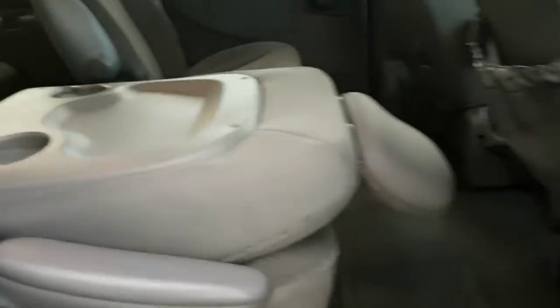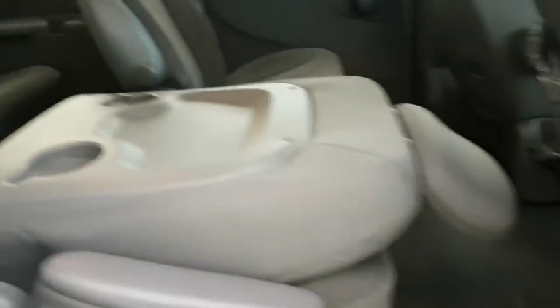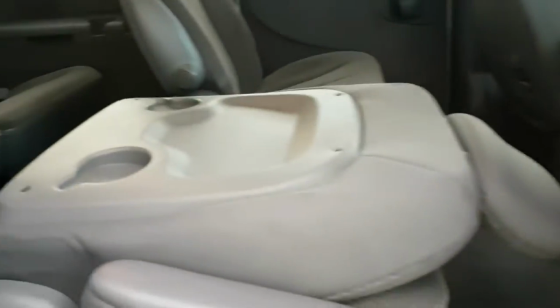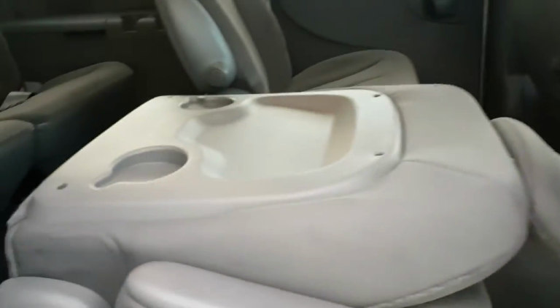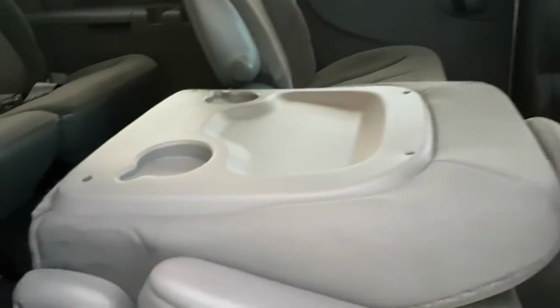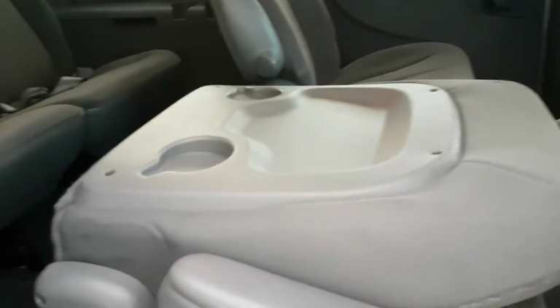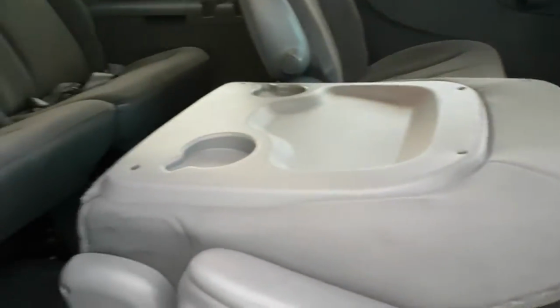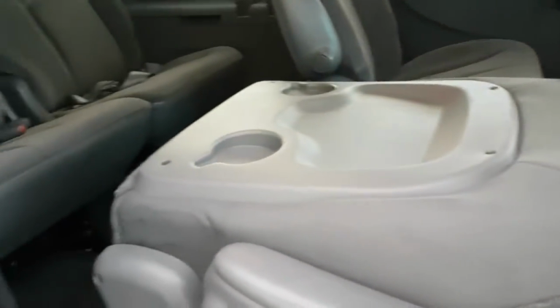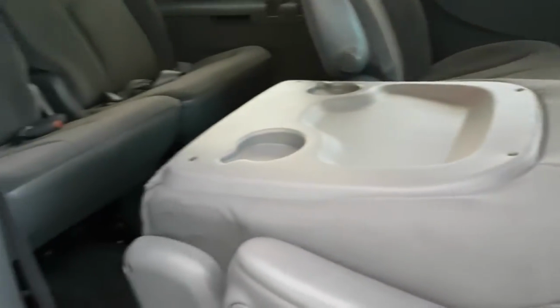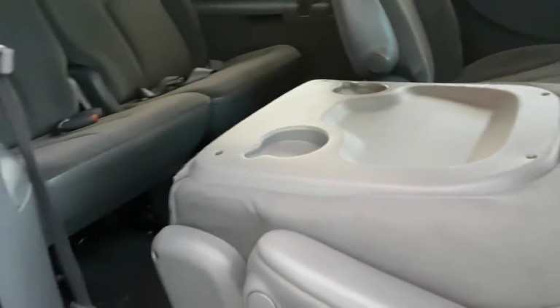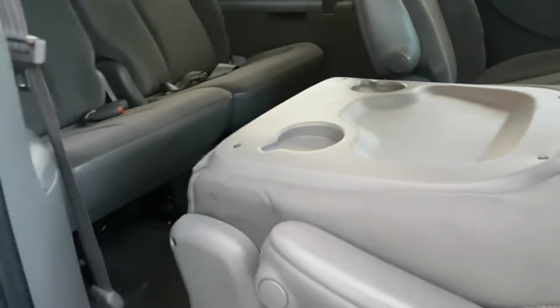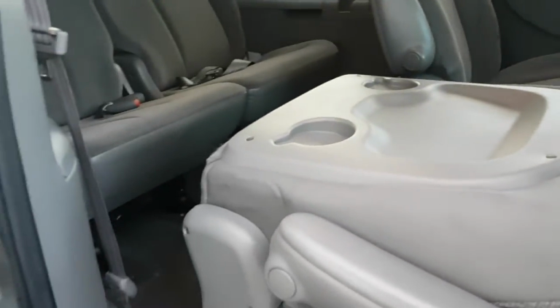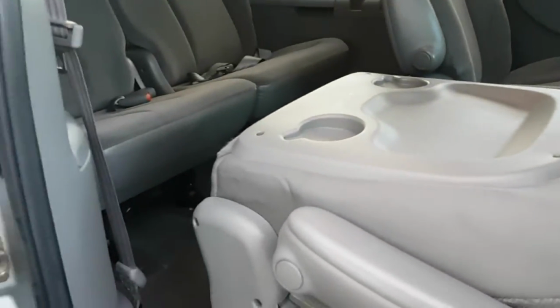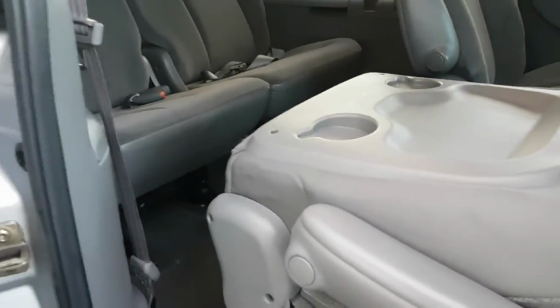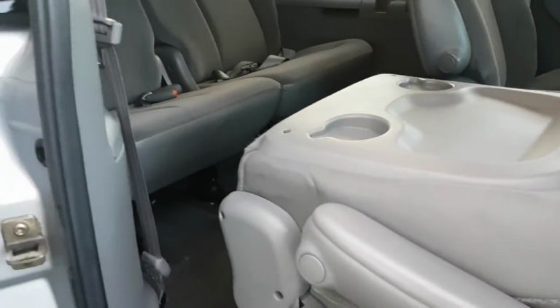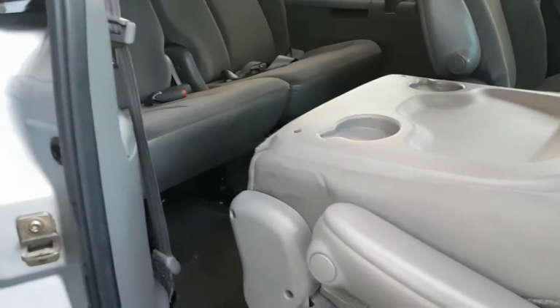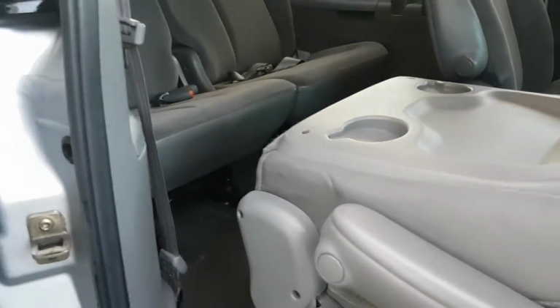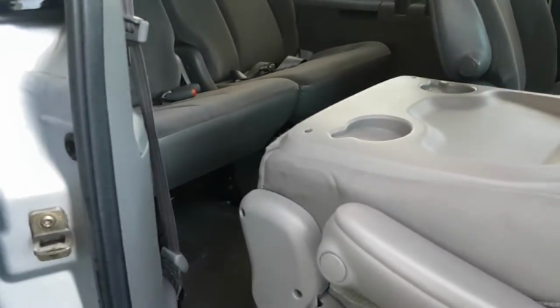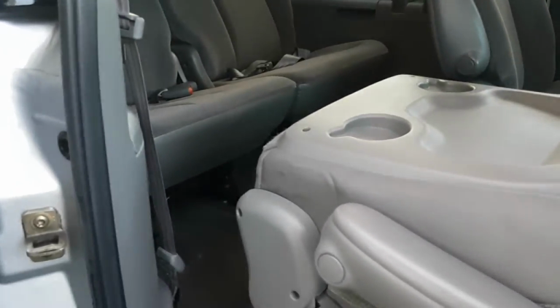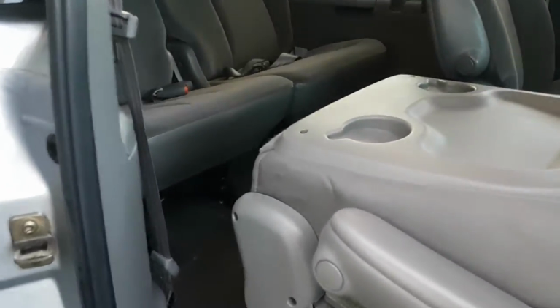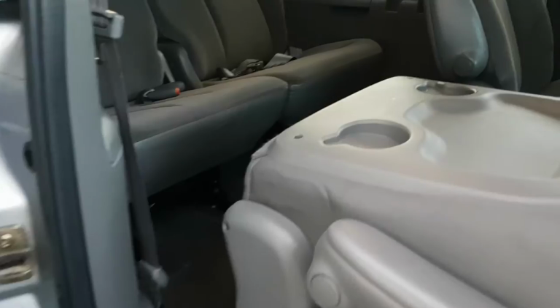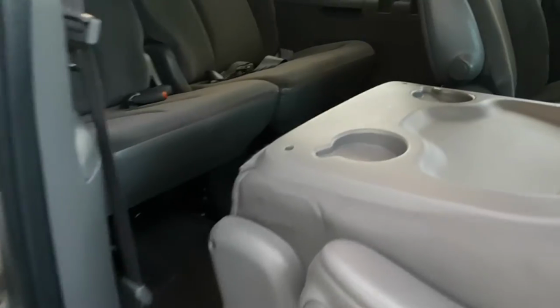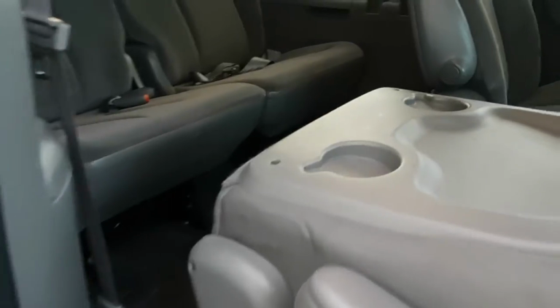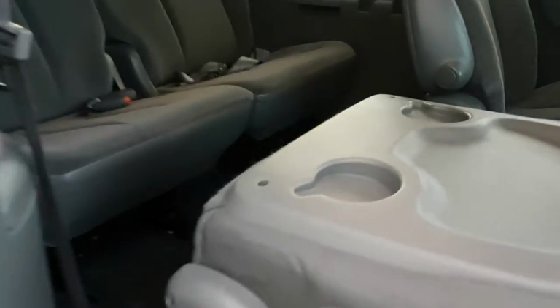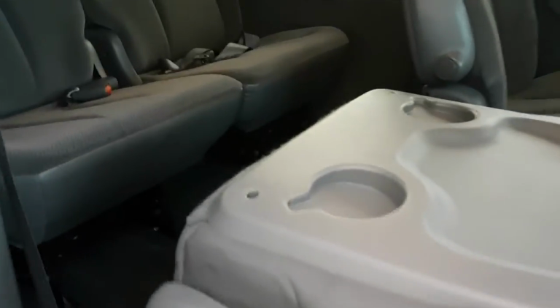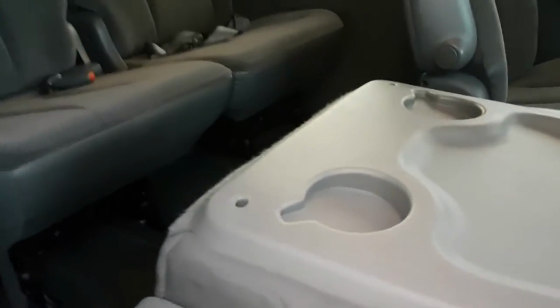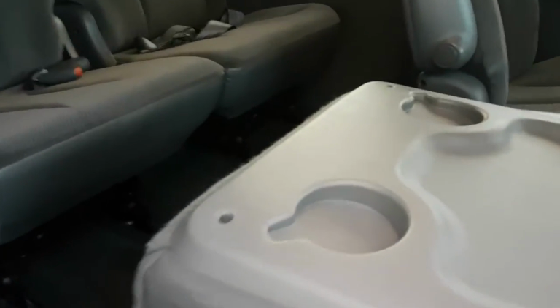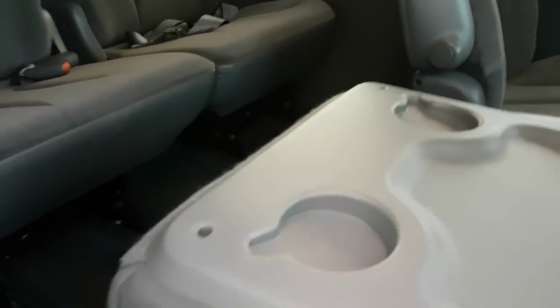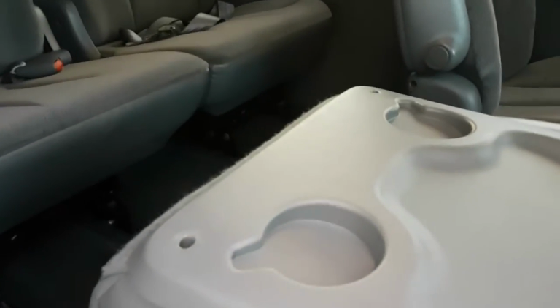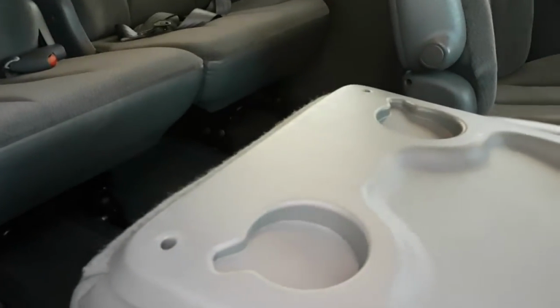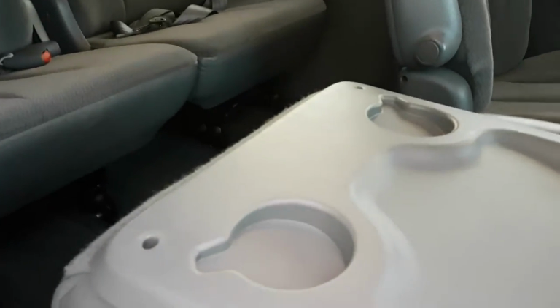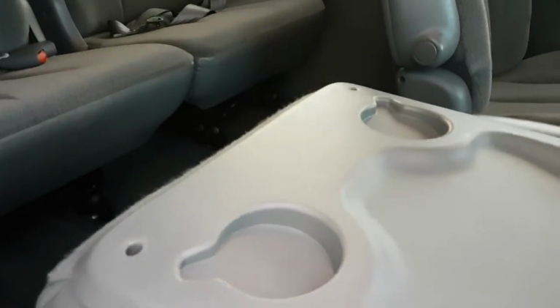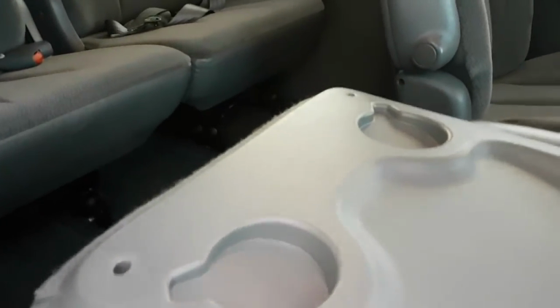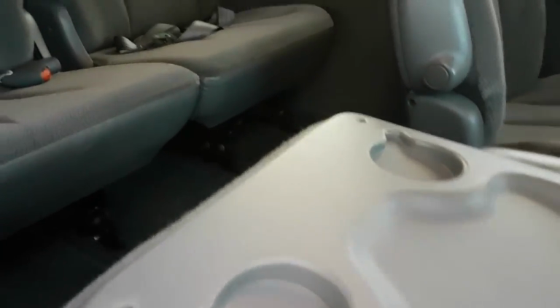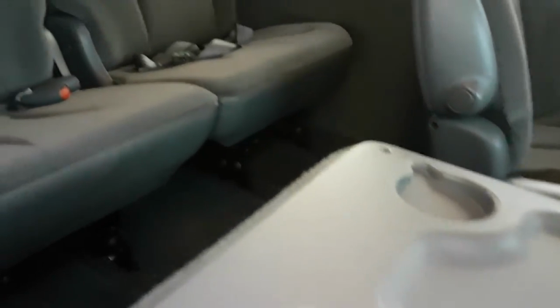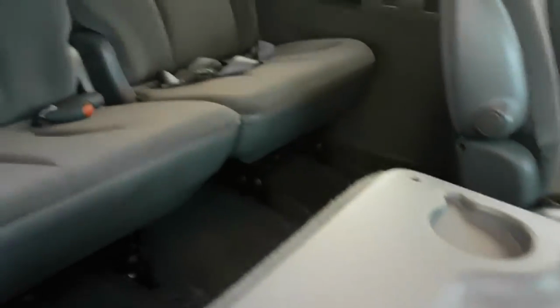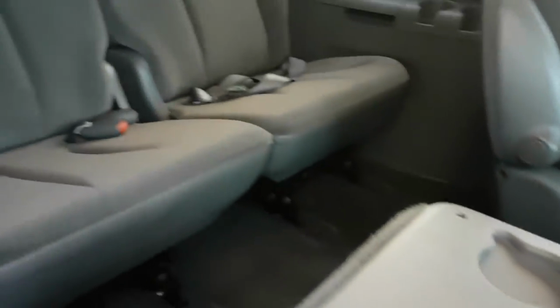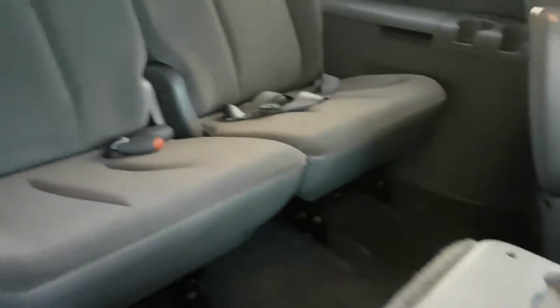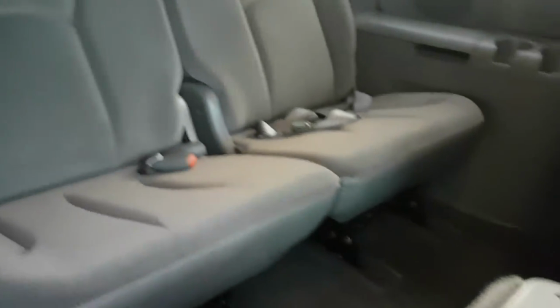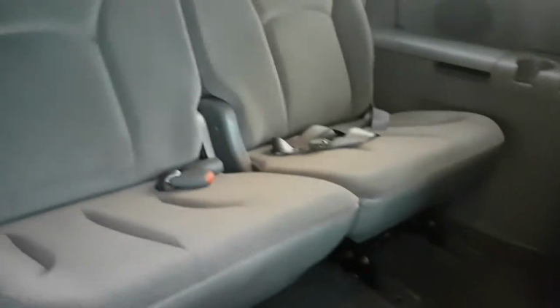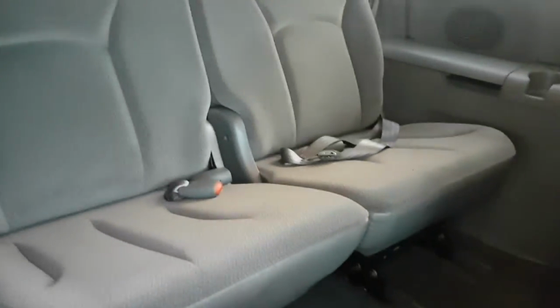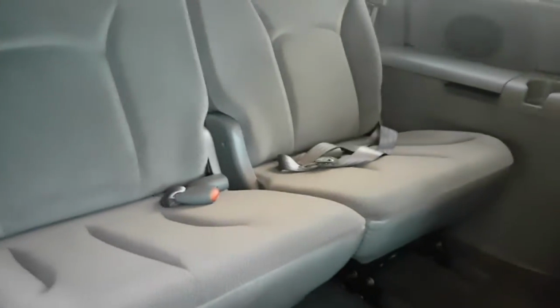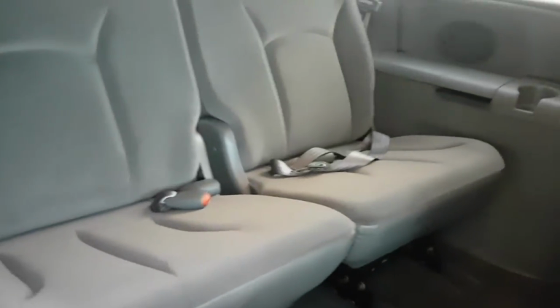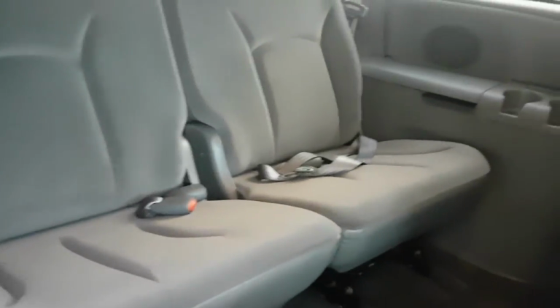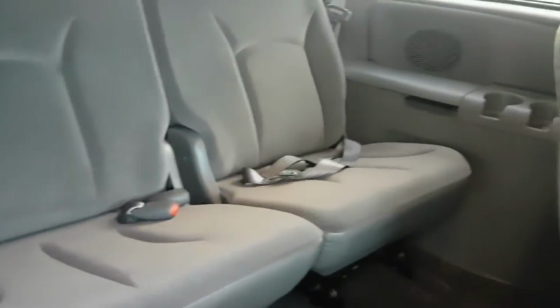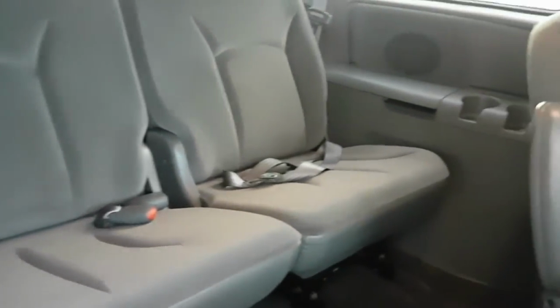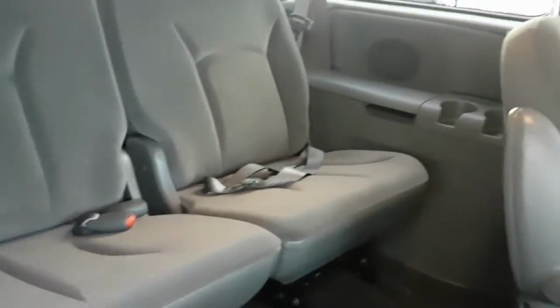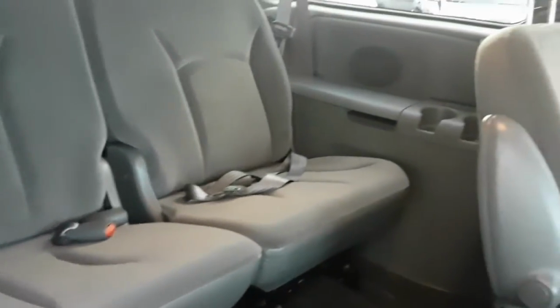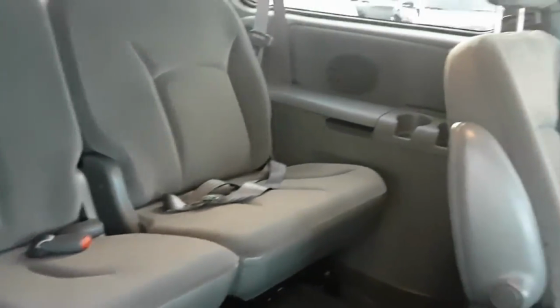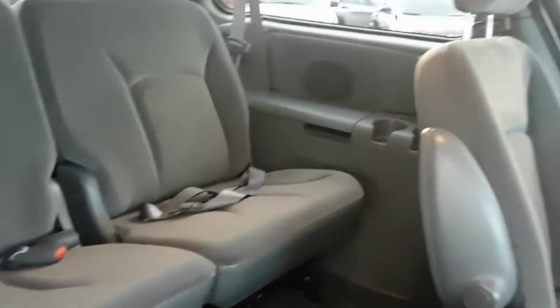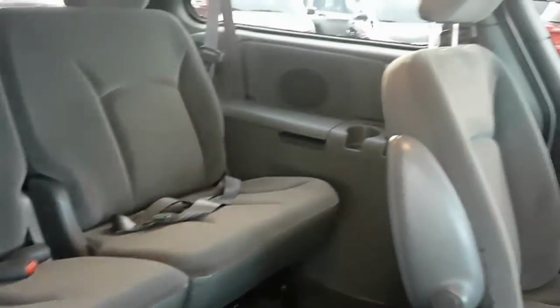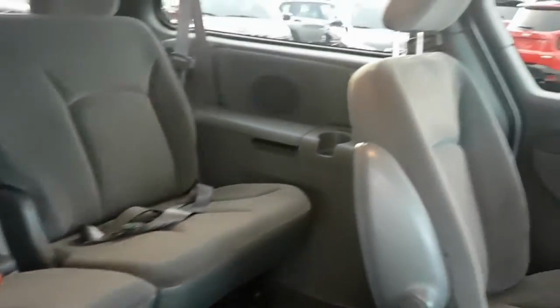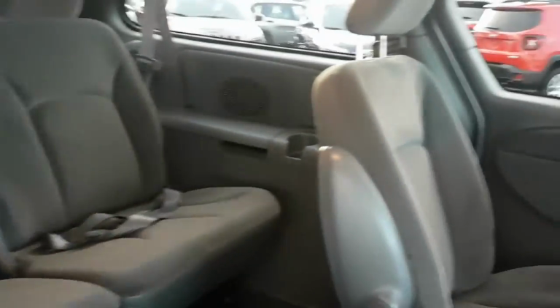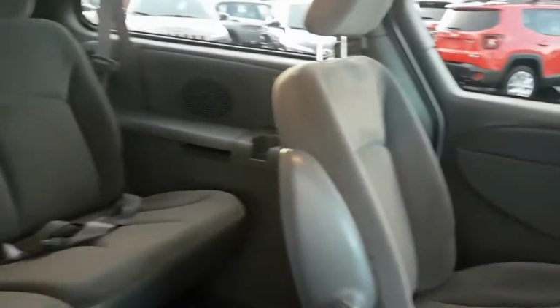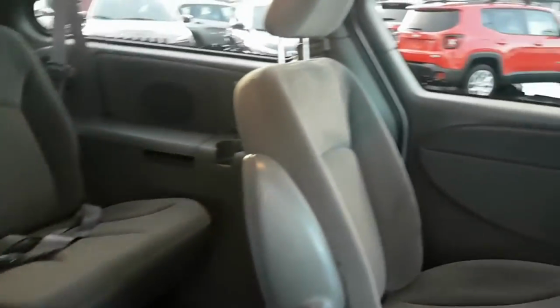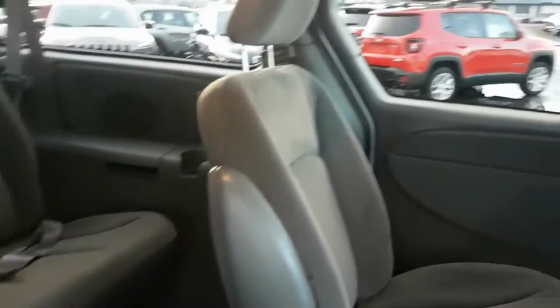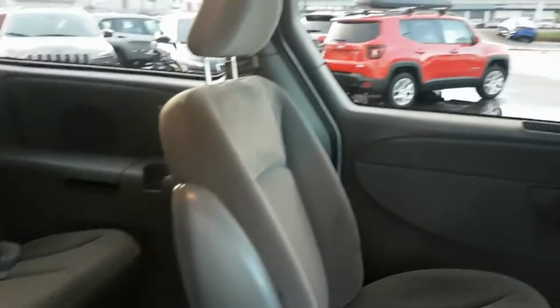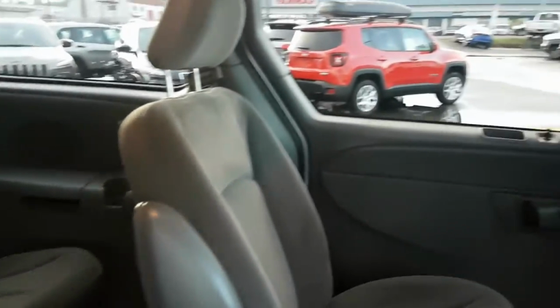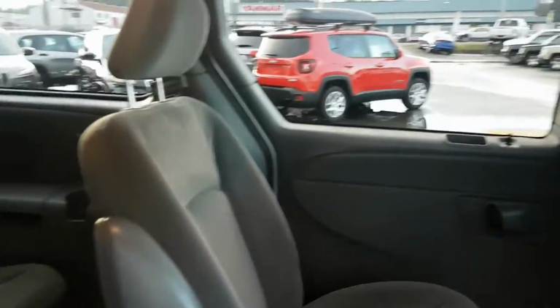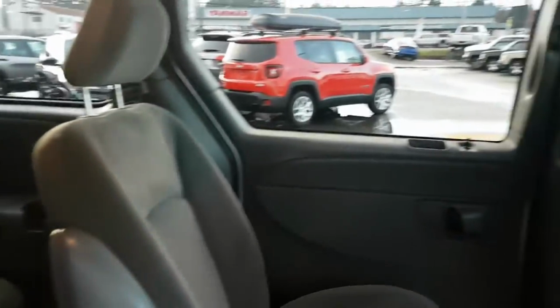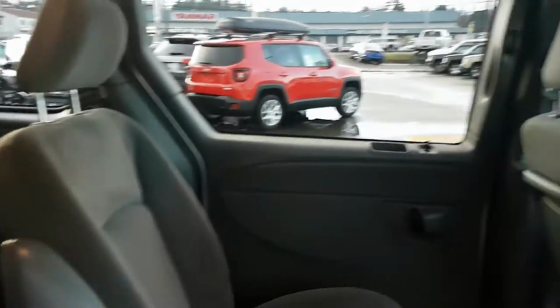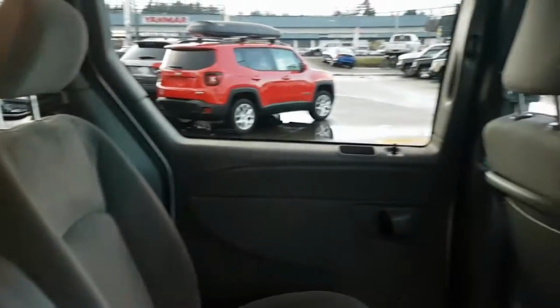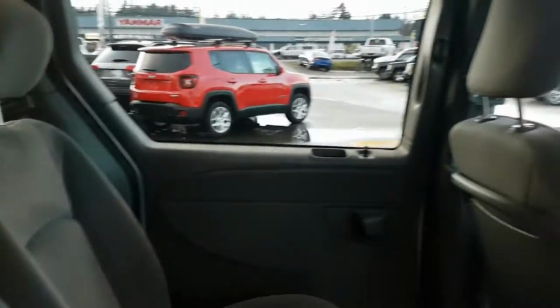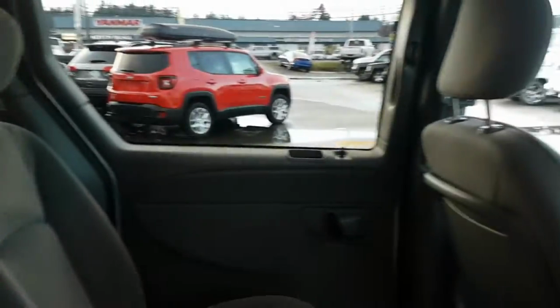Seats fold down. Cup holders. Lots of storage.